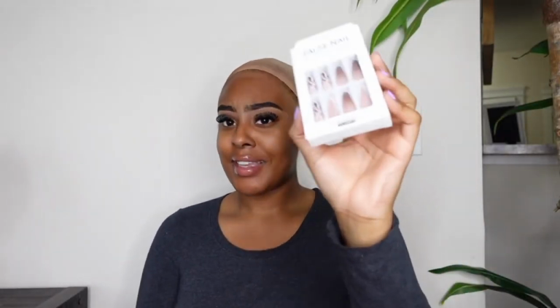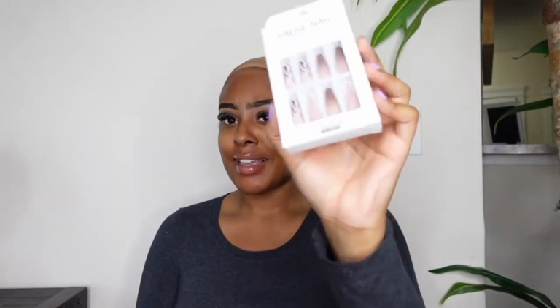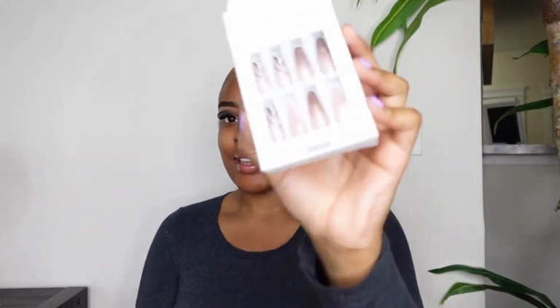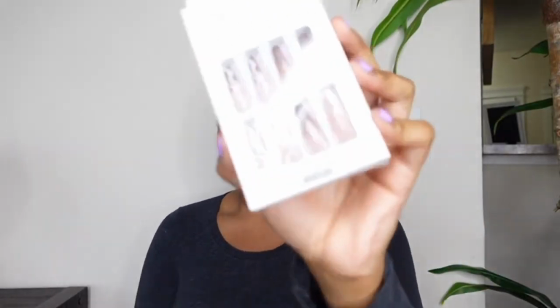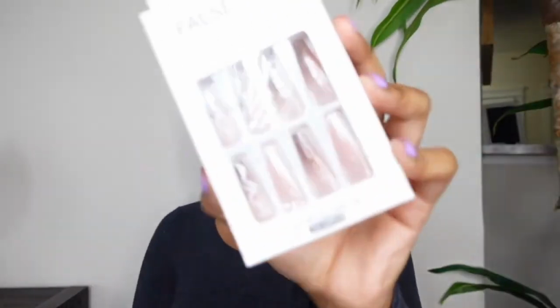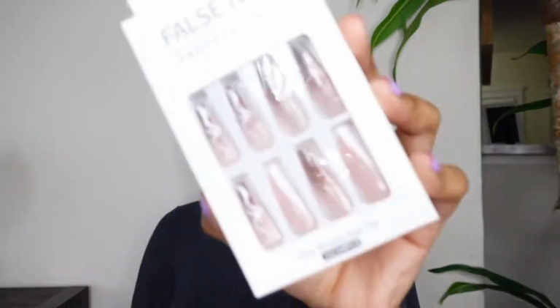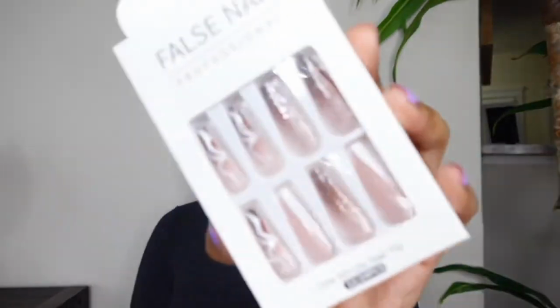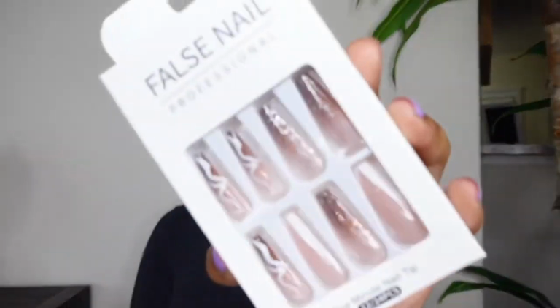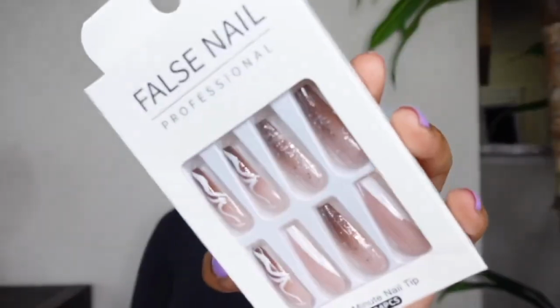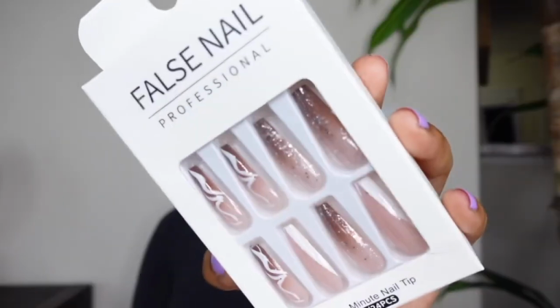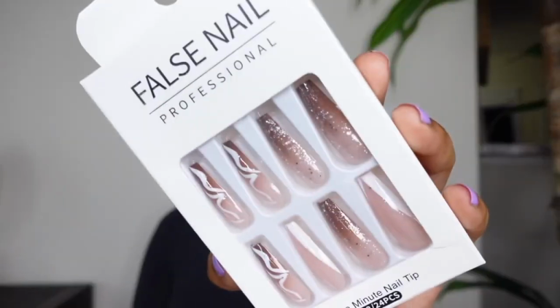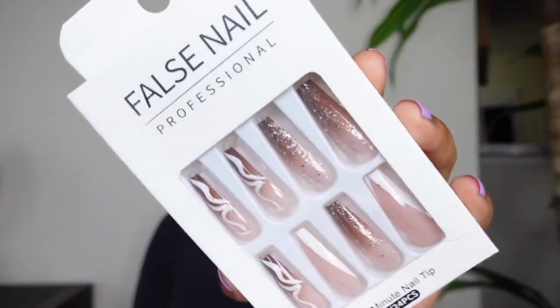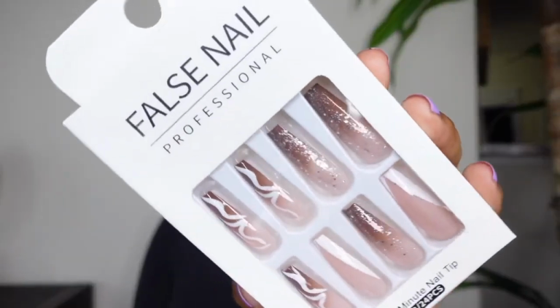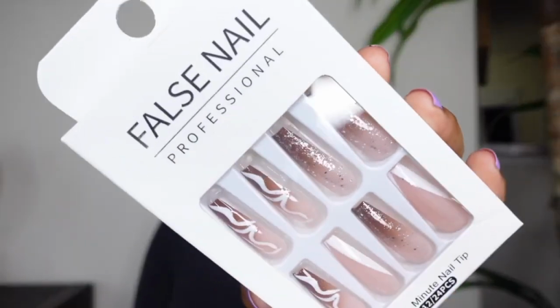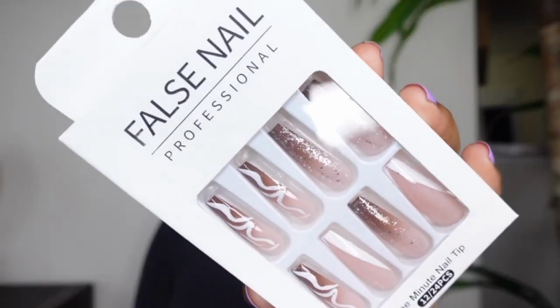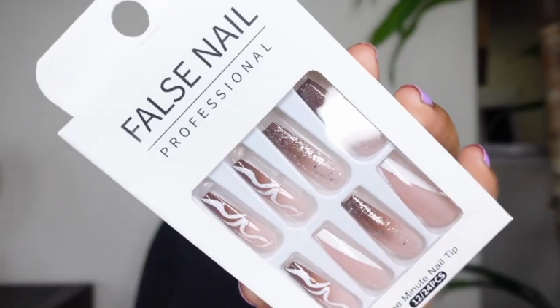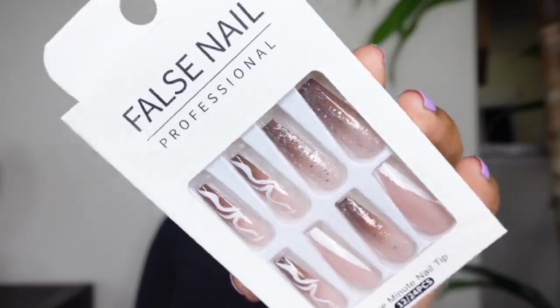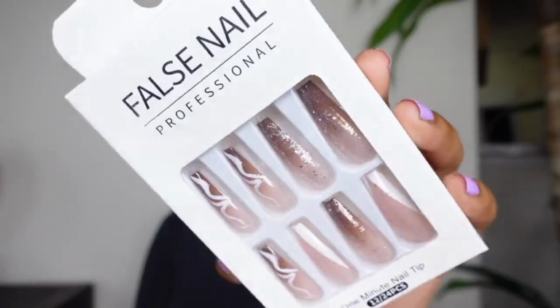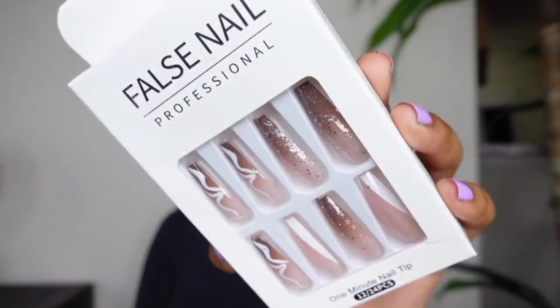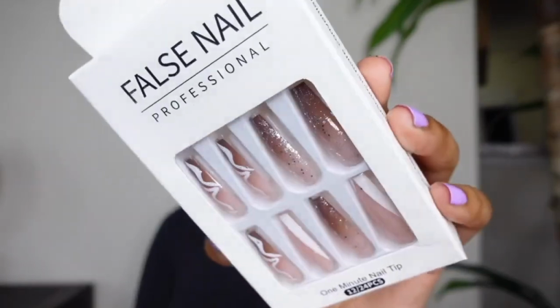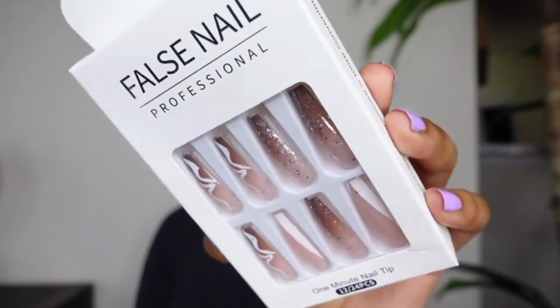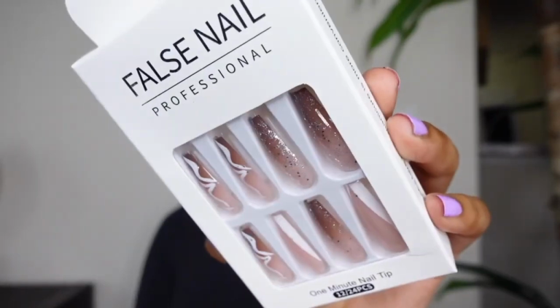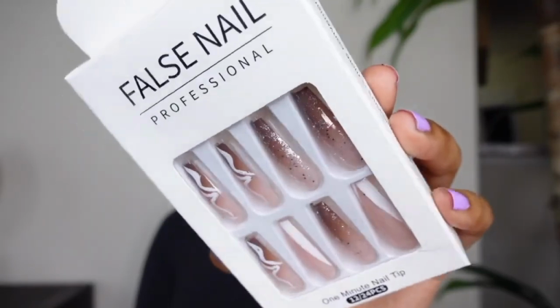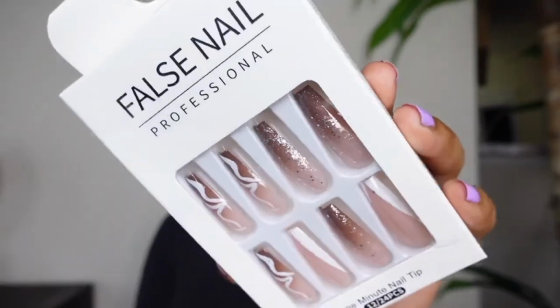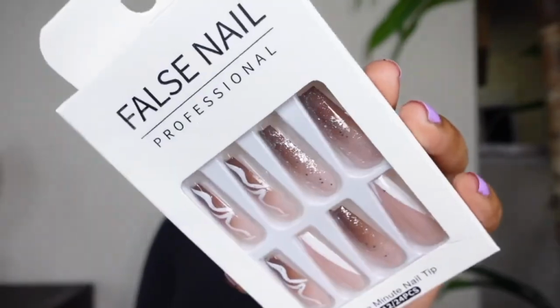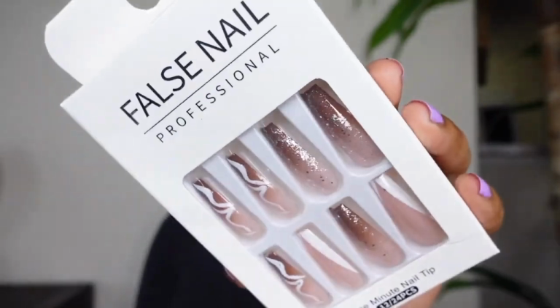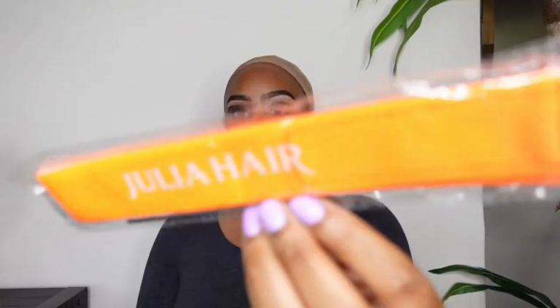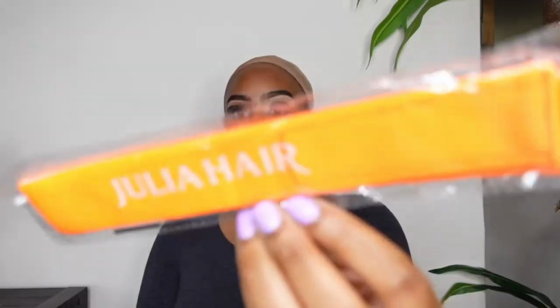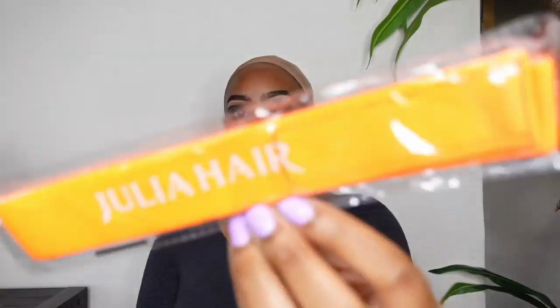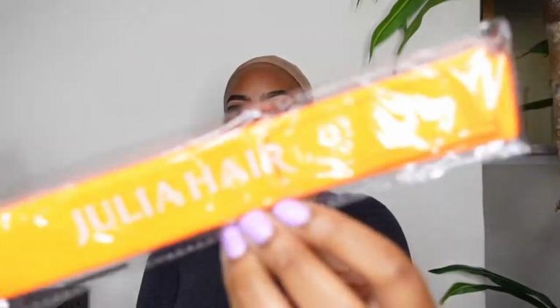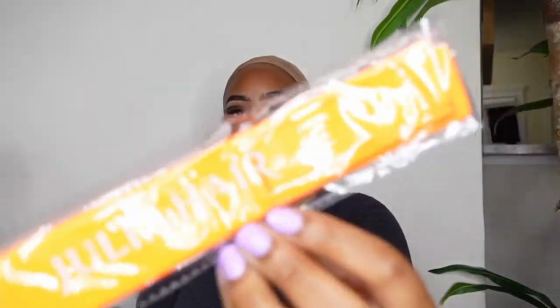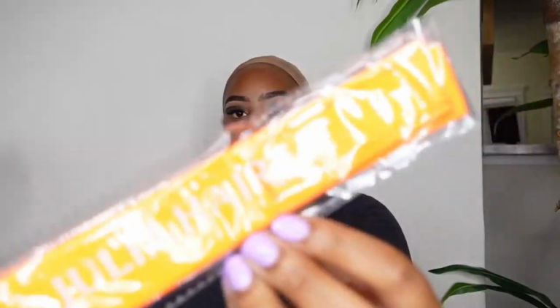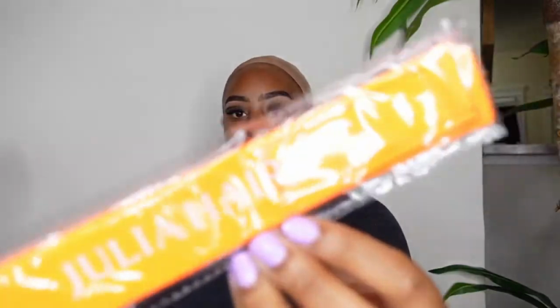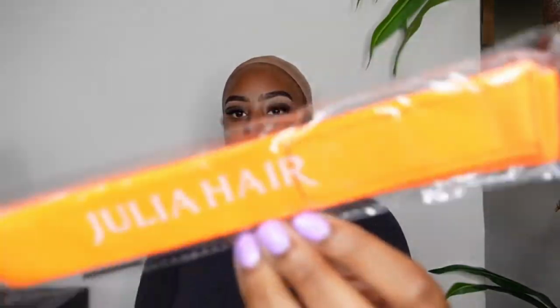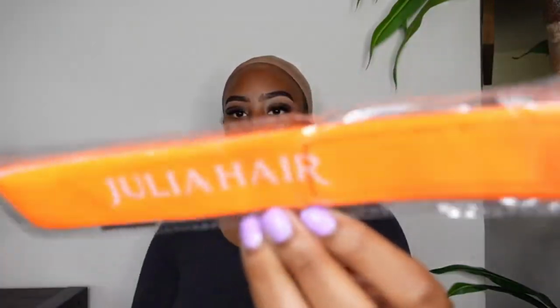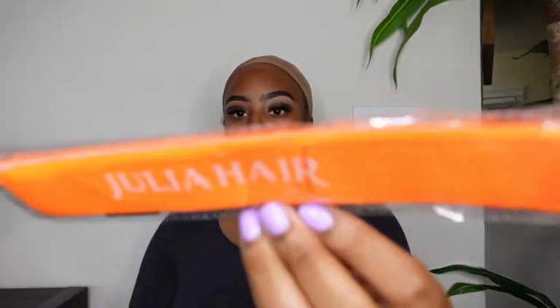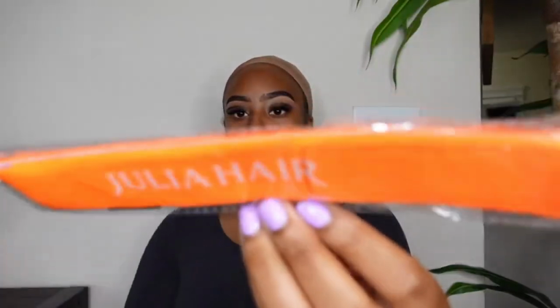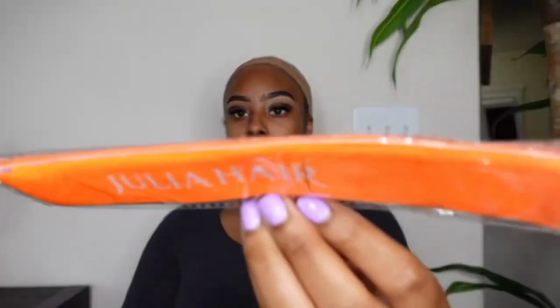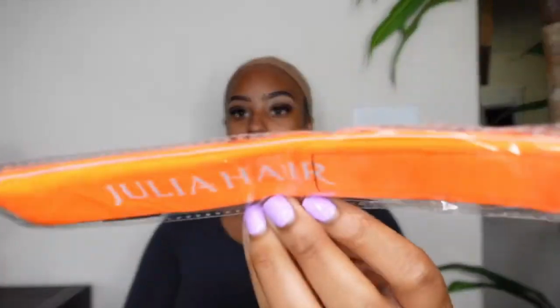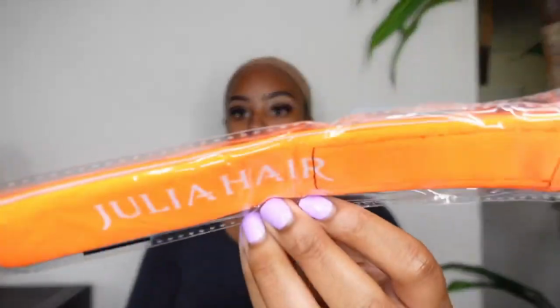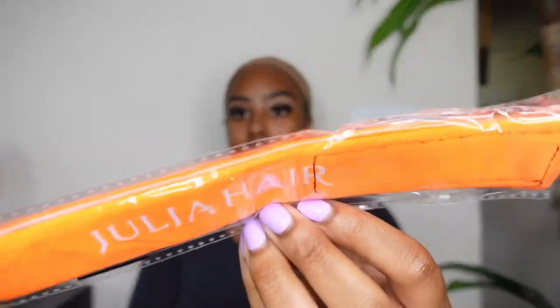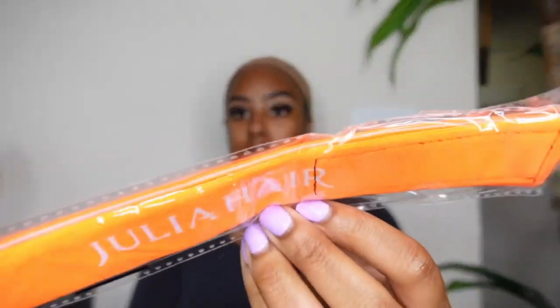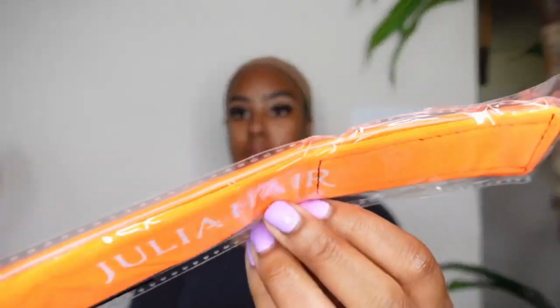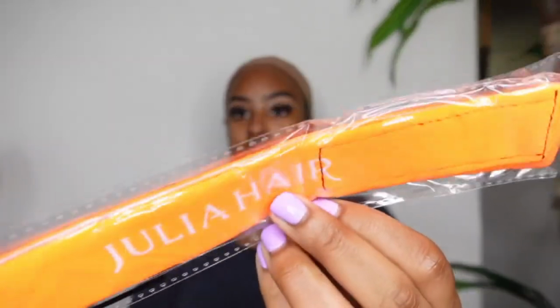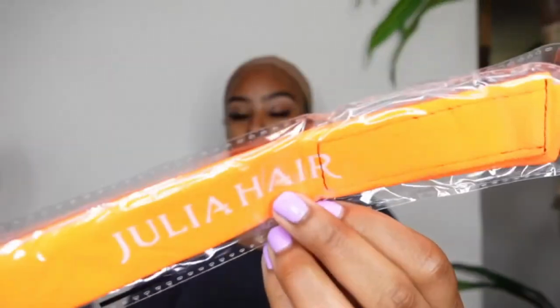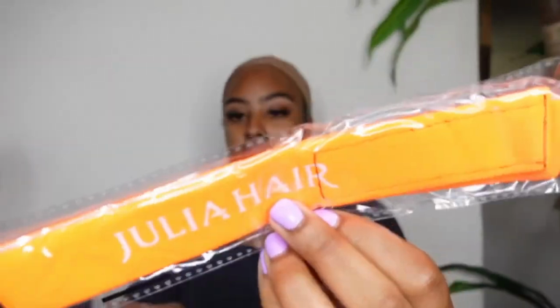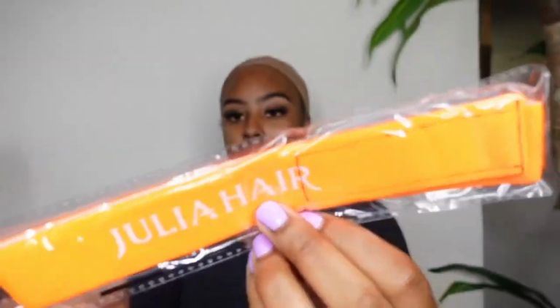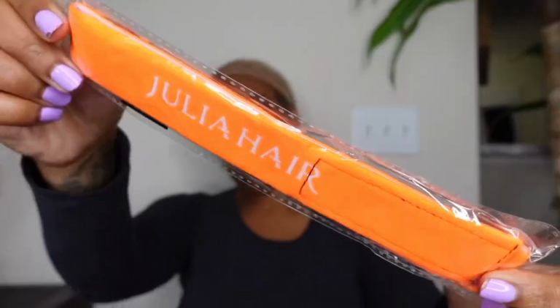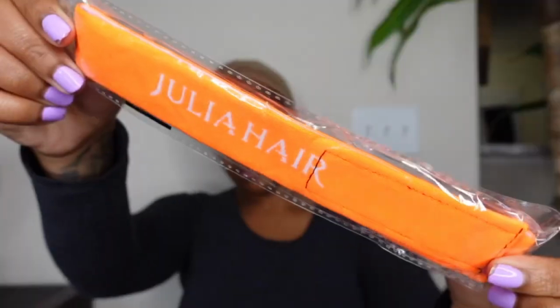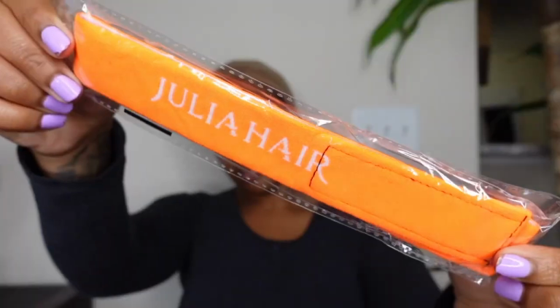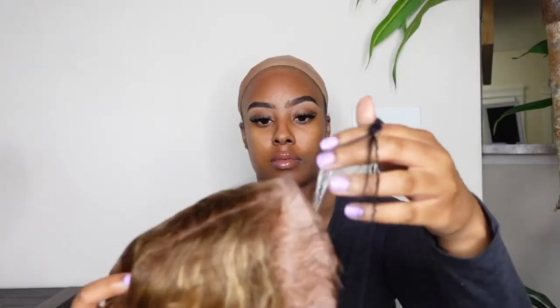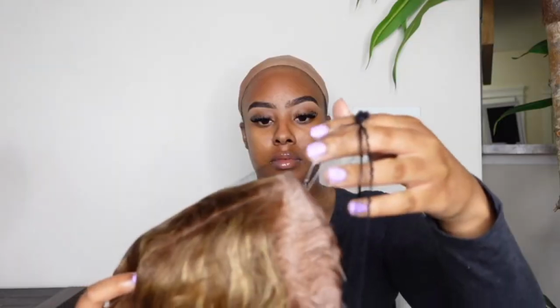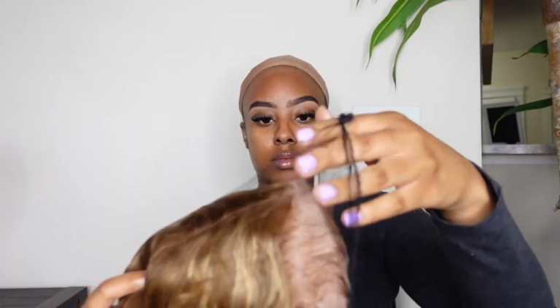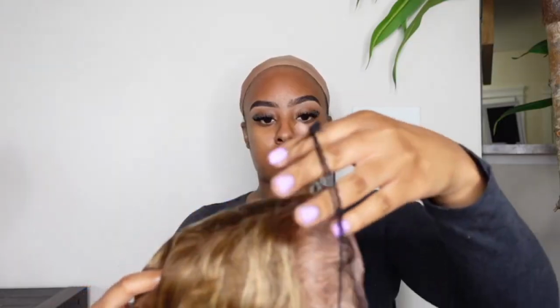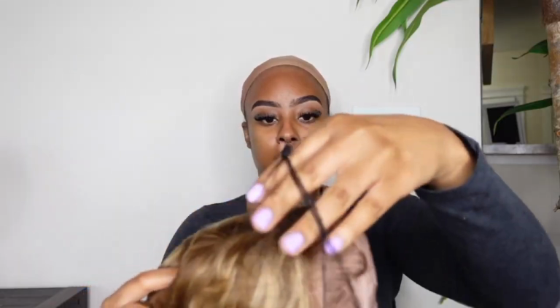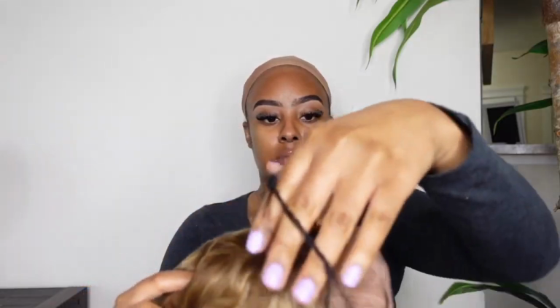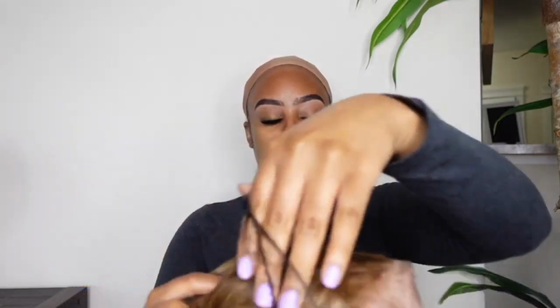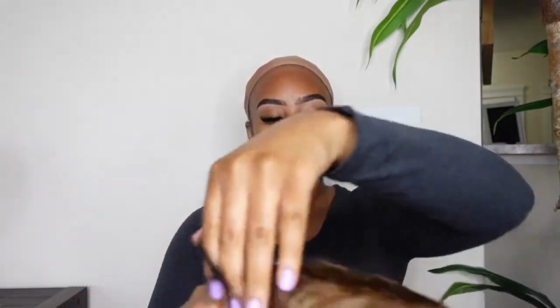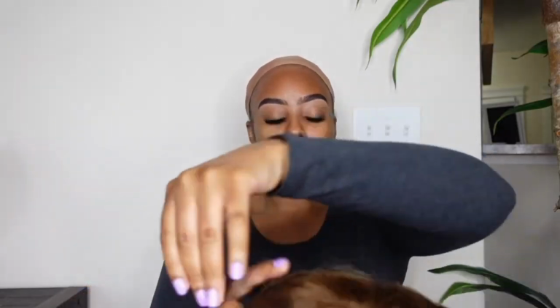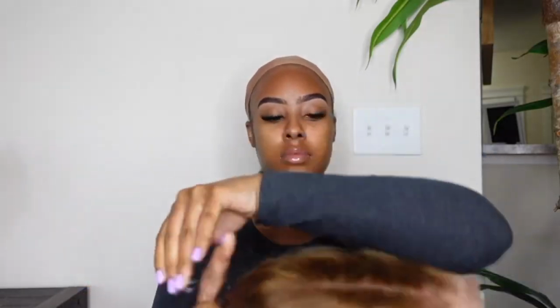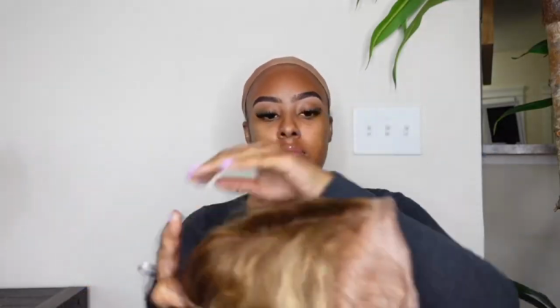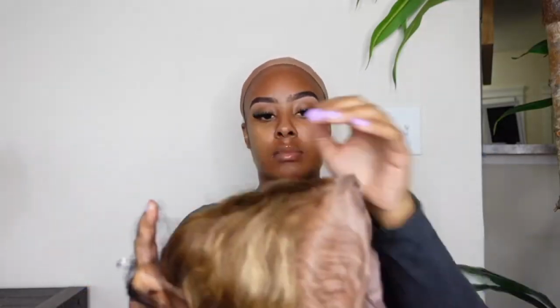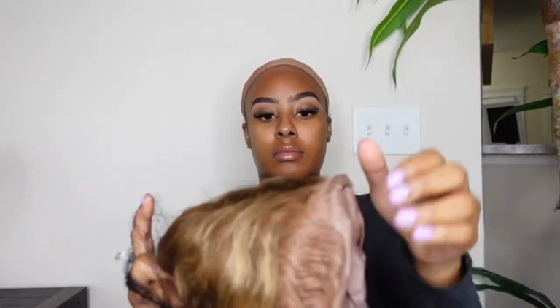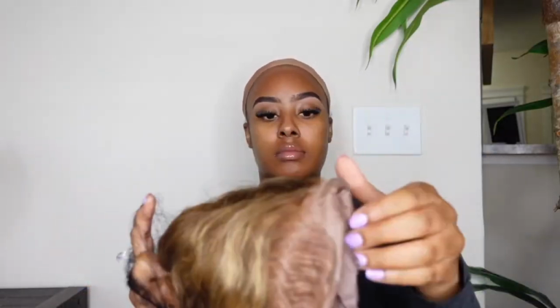They did send me some goodies: I got a wig cap, an elastic band, some nails — girl, they sent me these nails! That was fine. Hey, you don't need nothing extra.